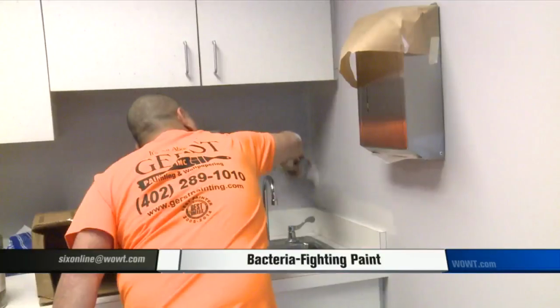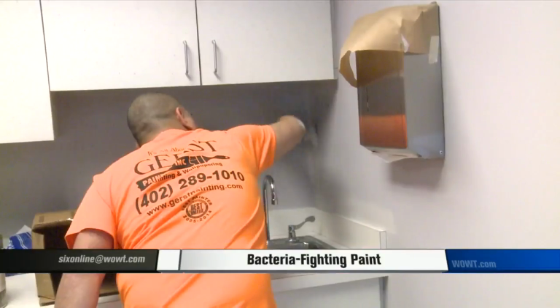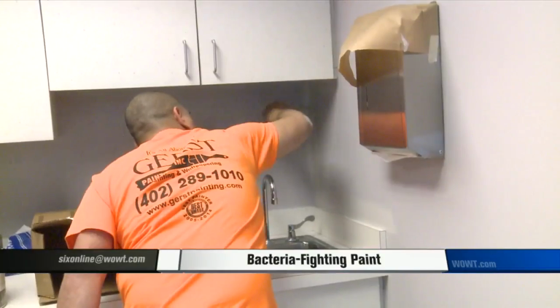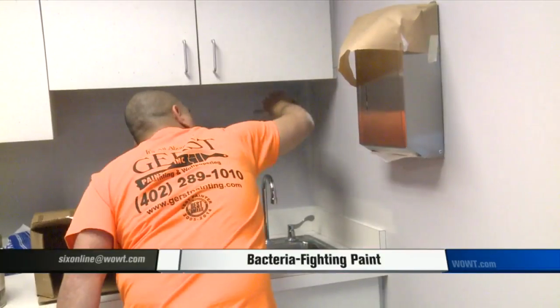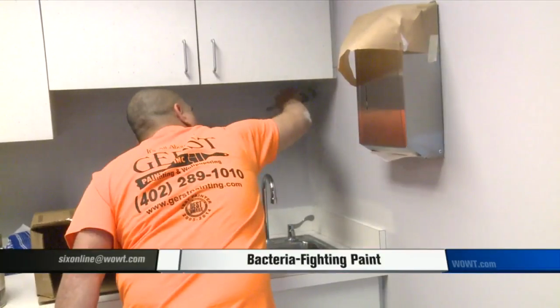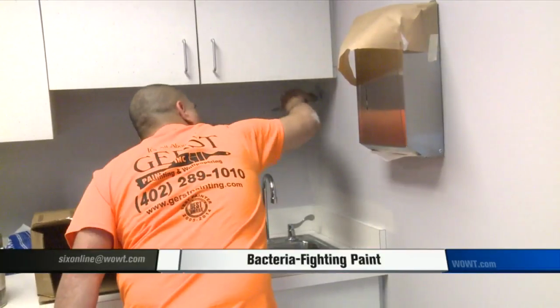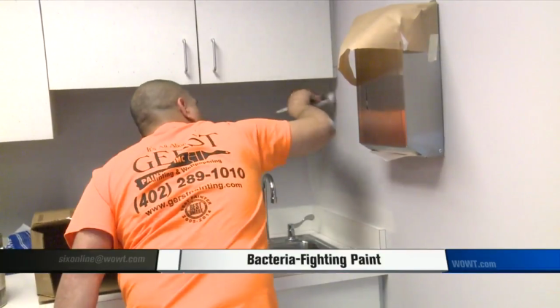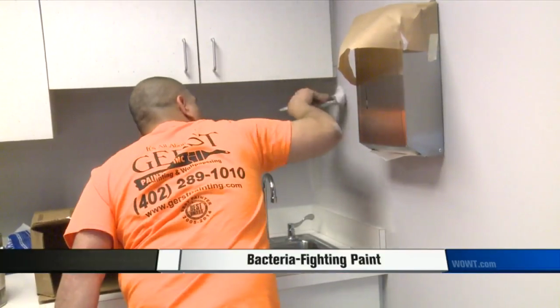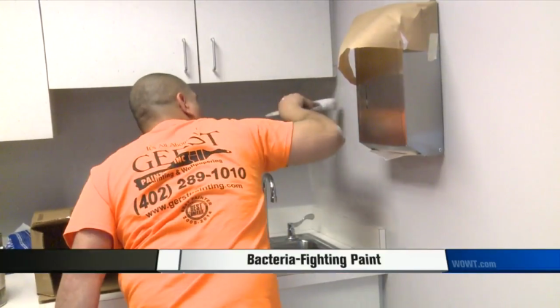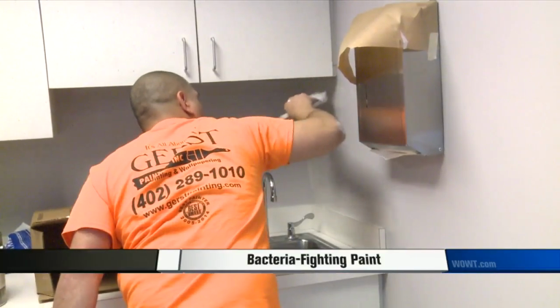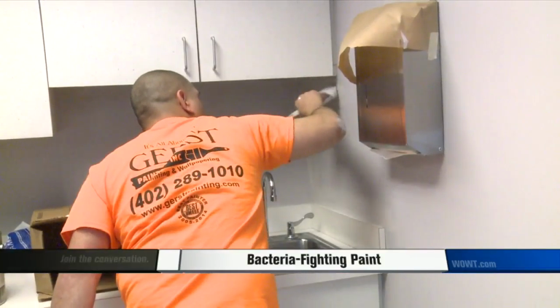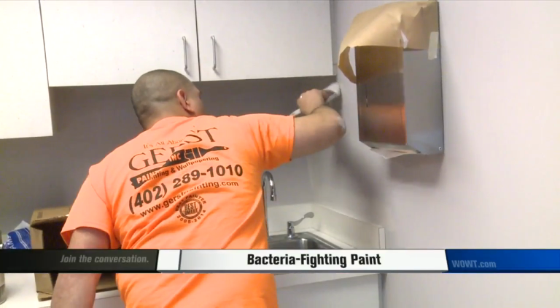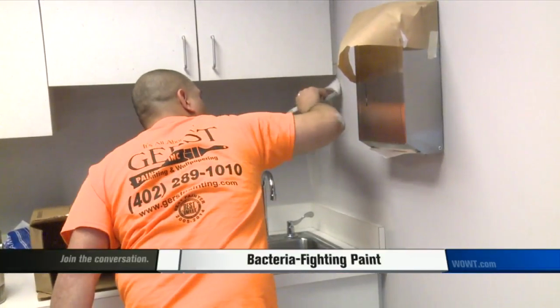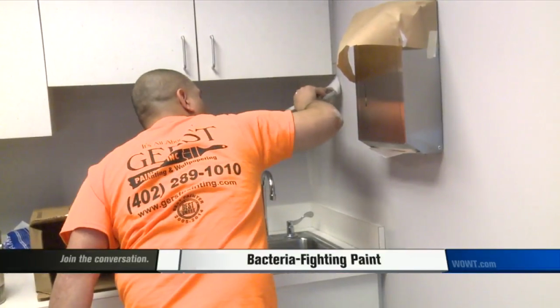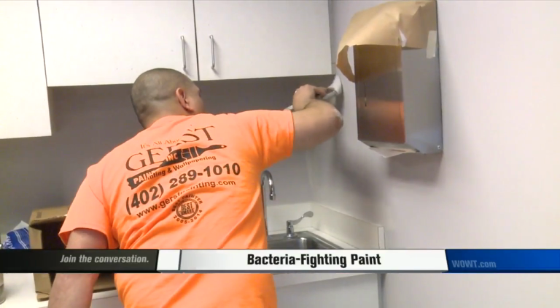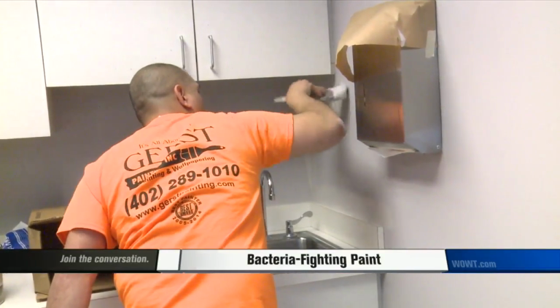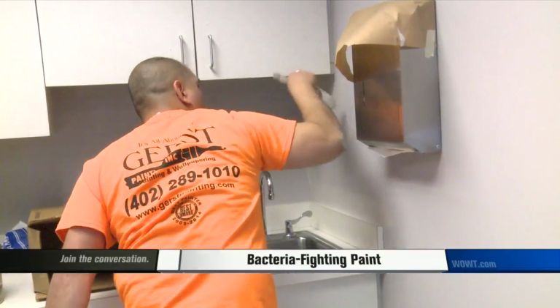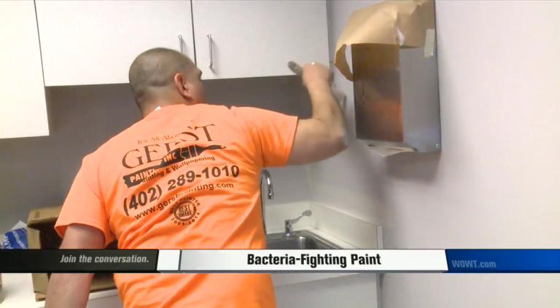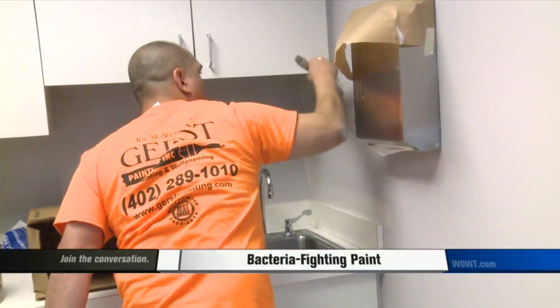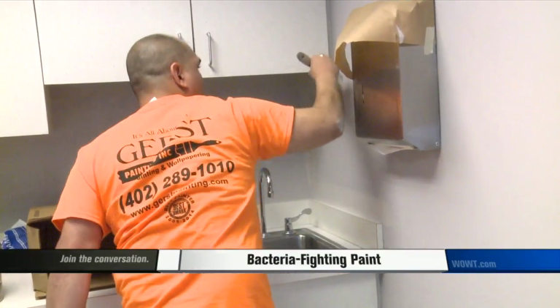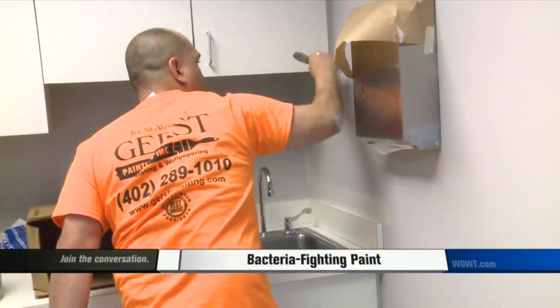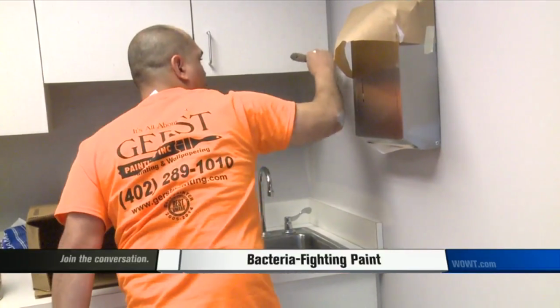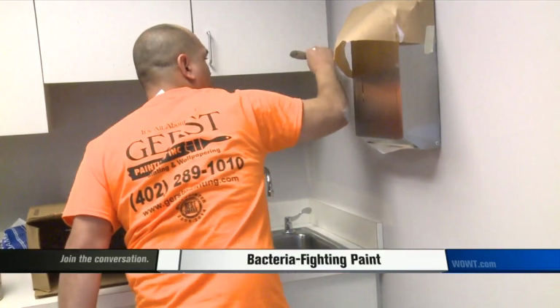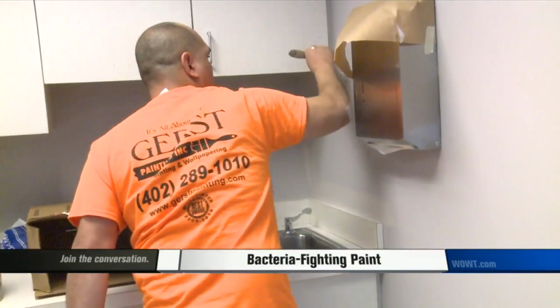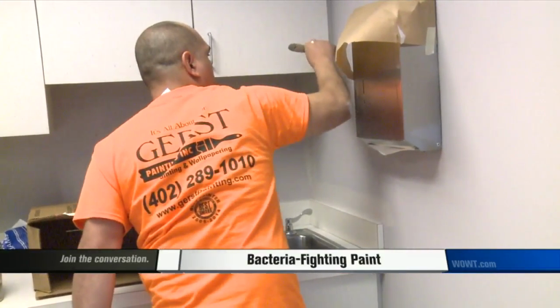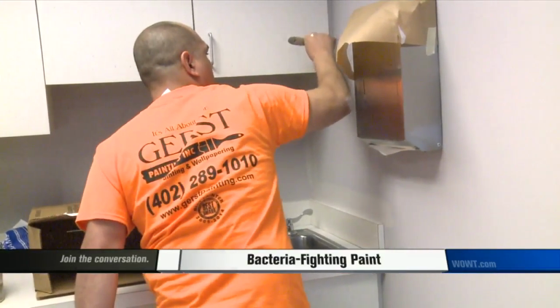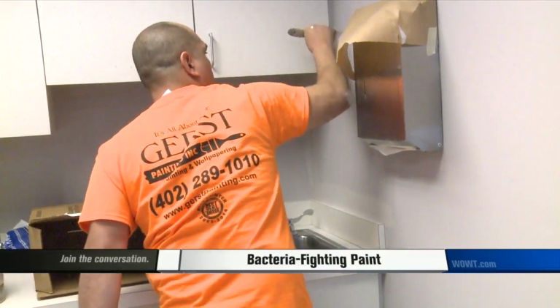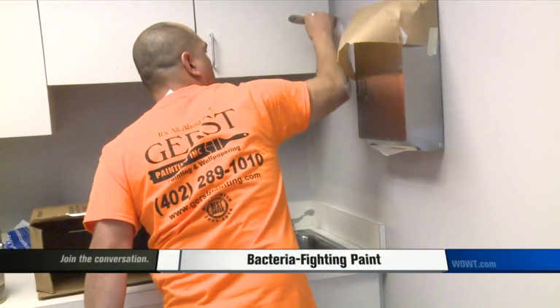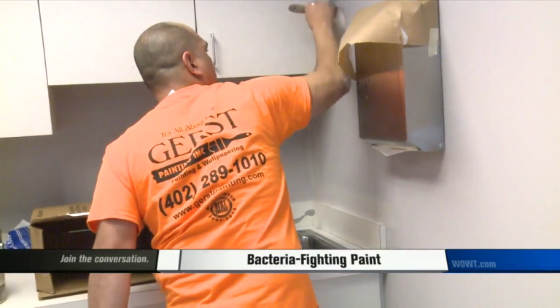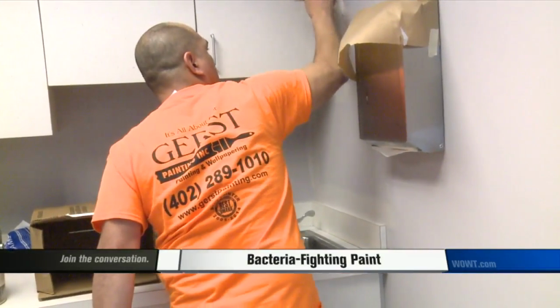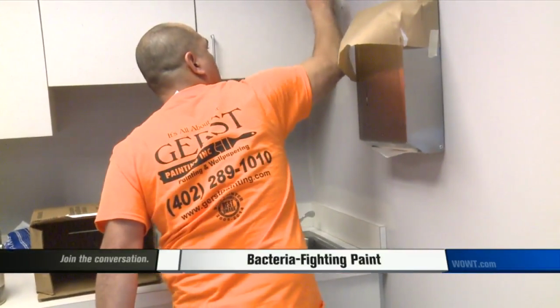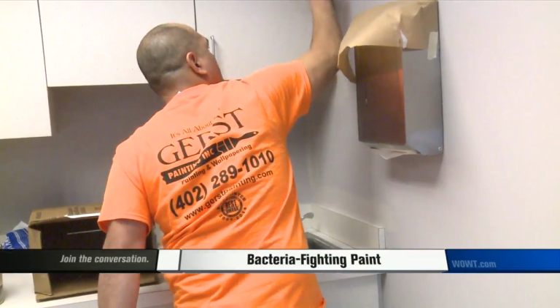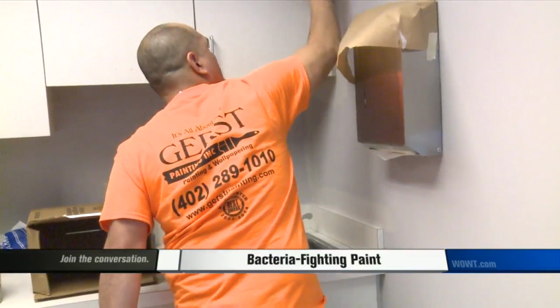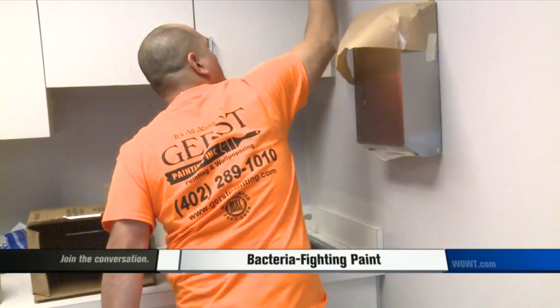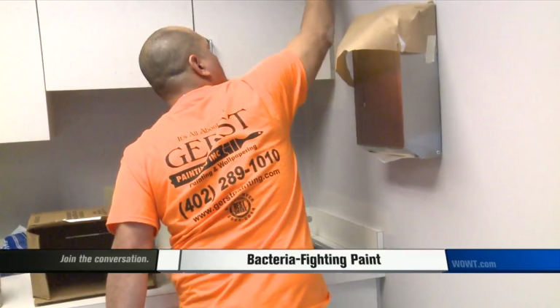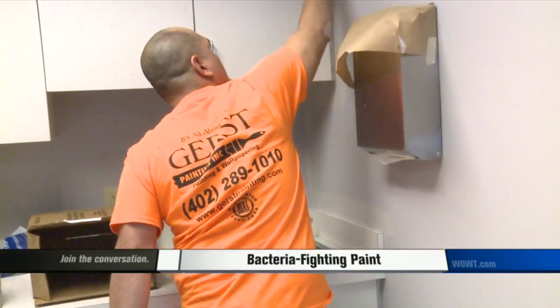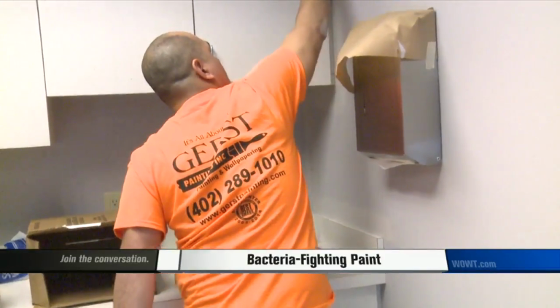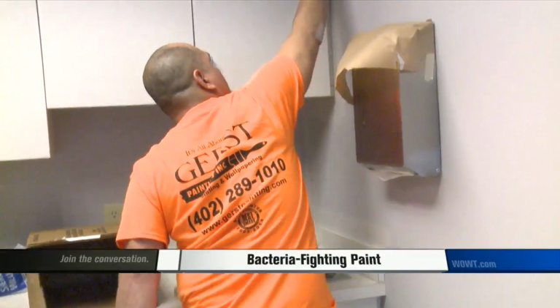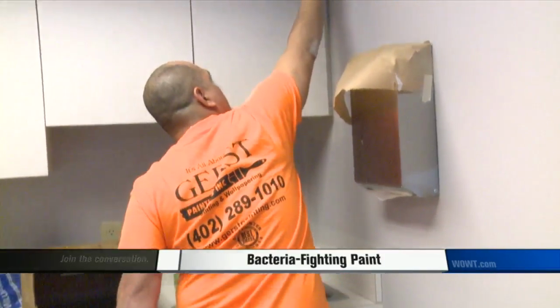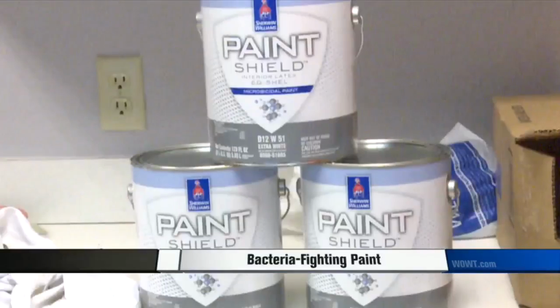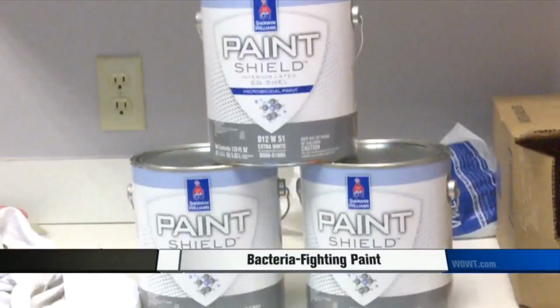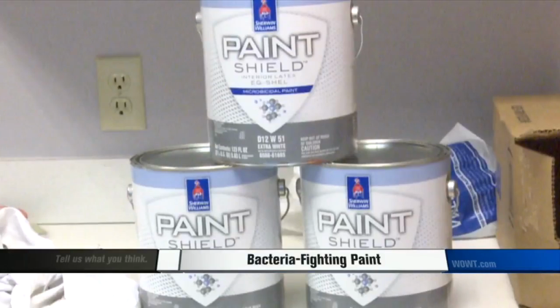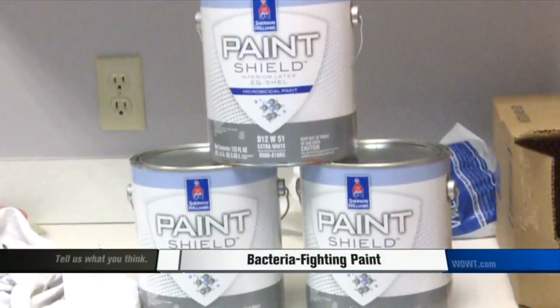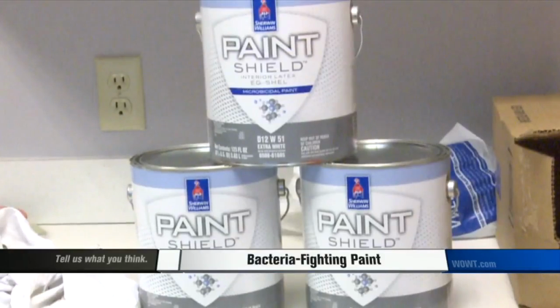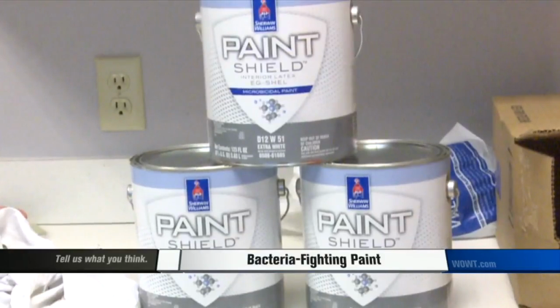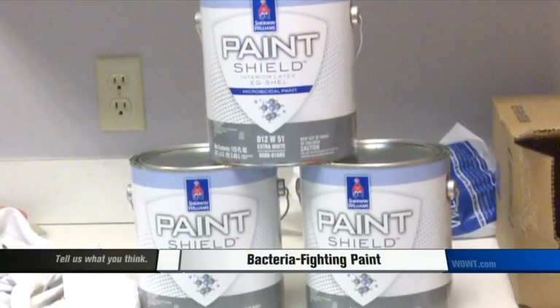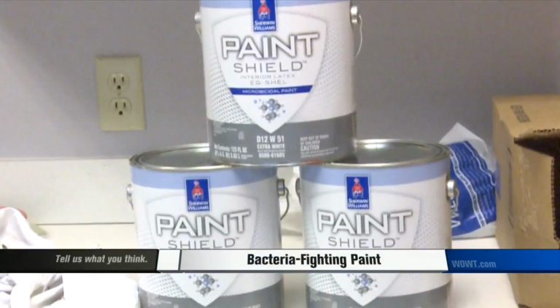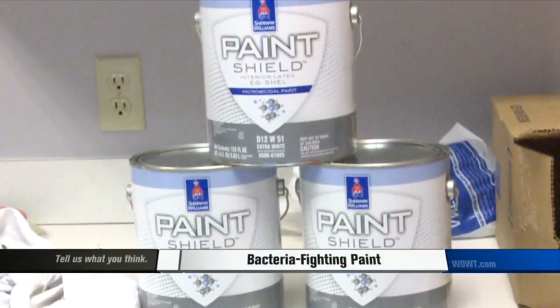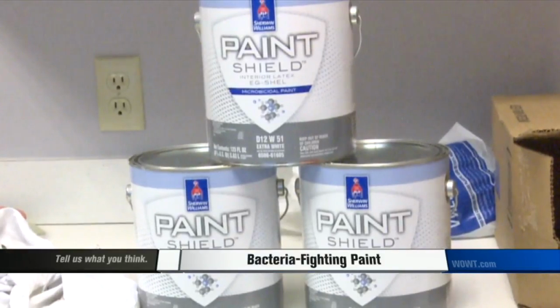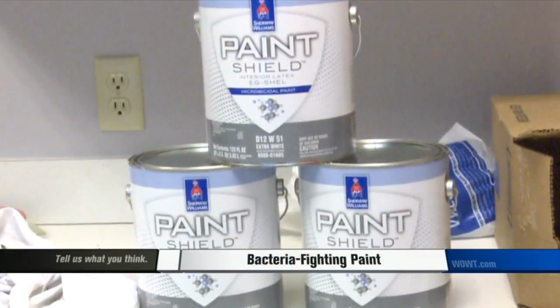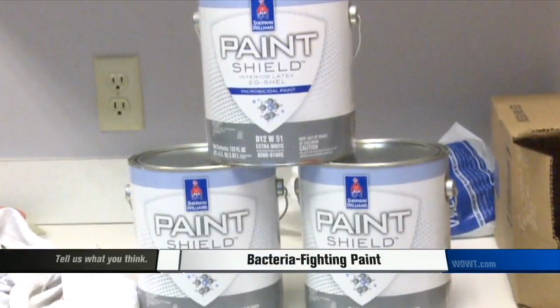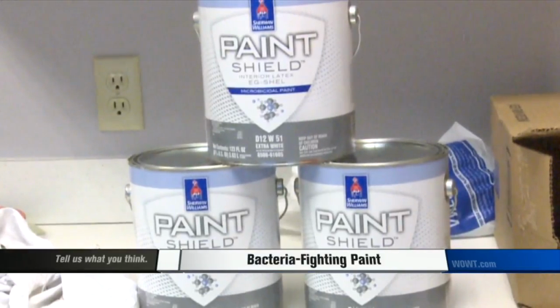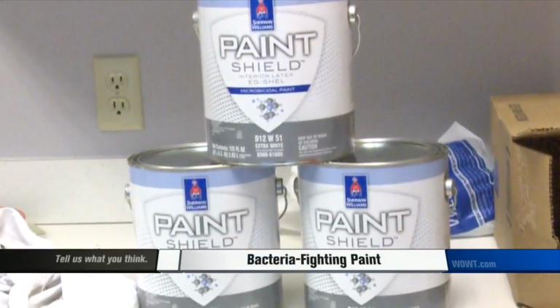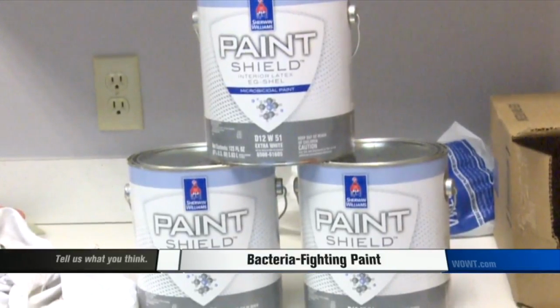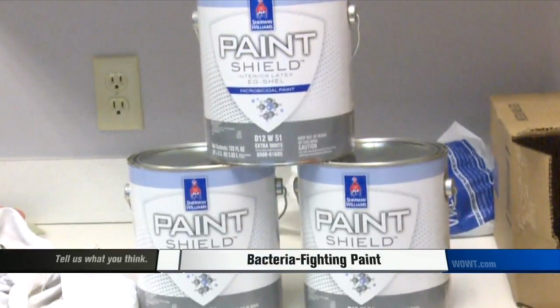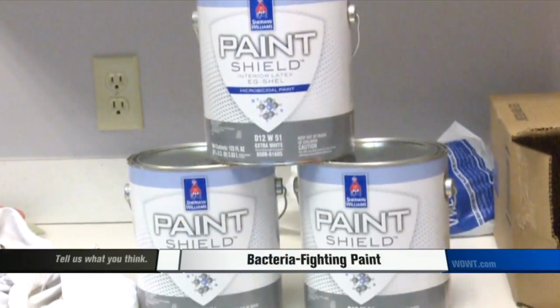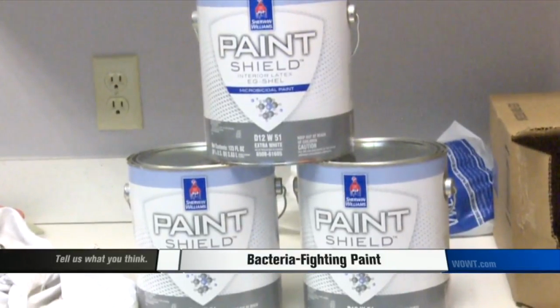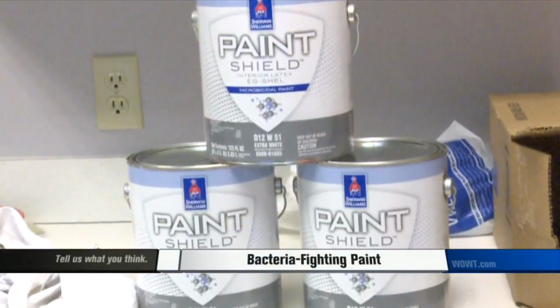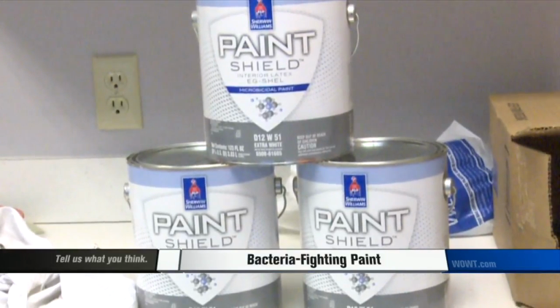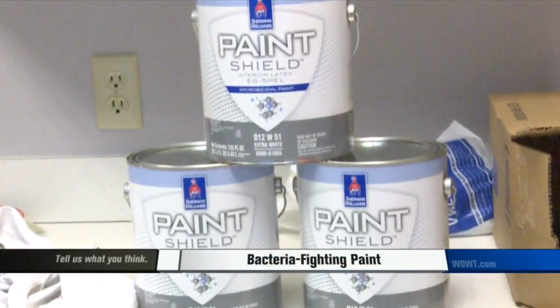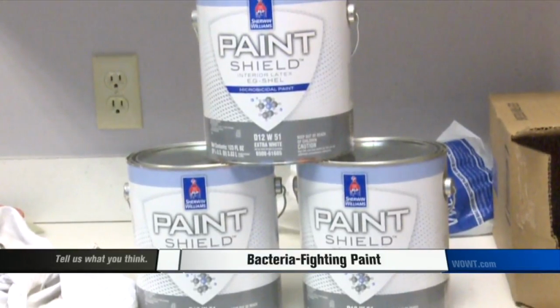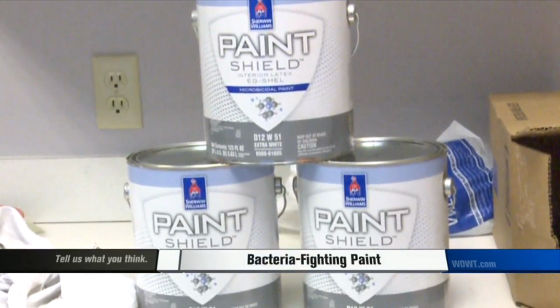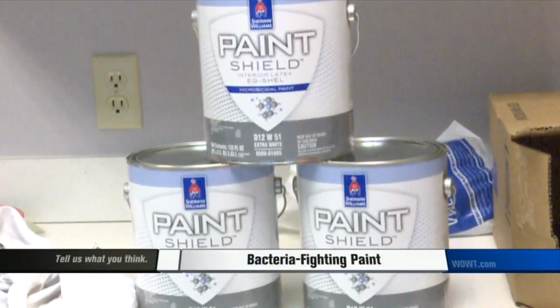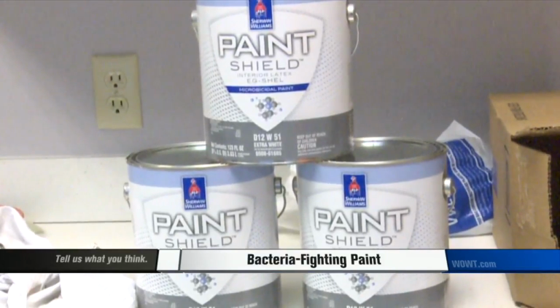A double coat is going up on Dr. Edwards' walls. Dr. Edwards believes this Paint Shield will be used in many other places.